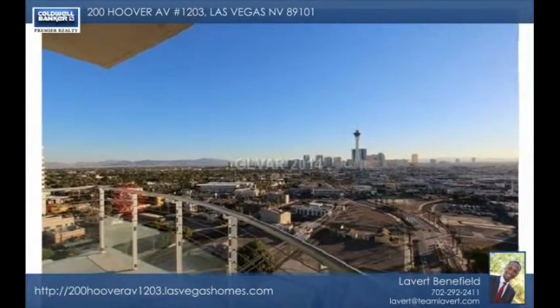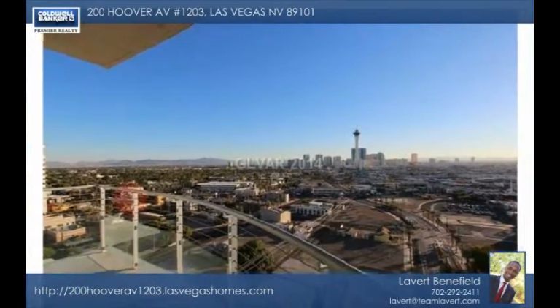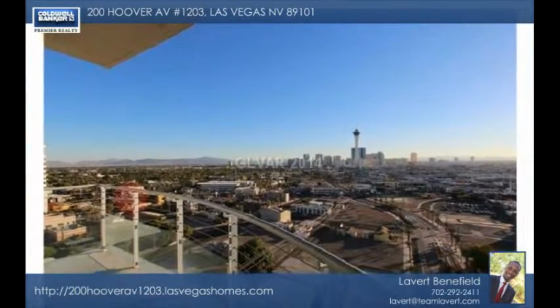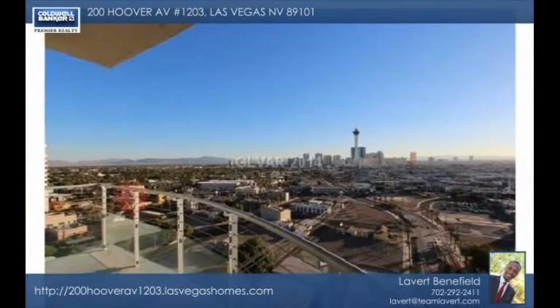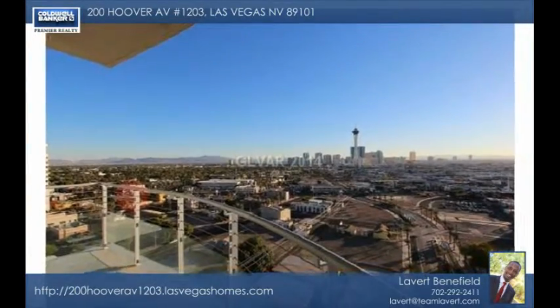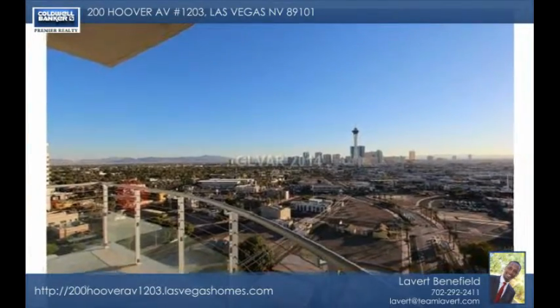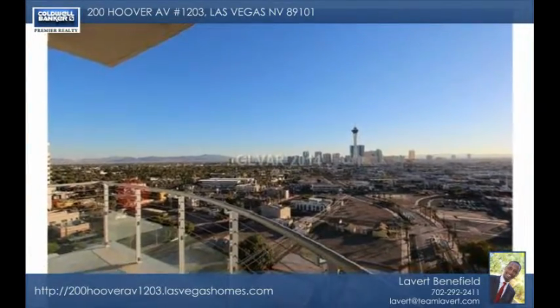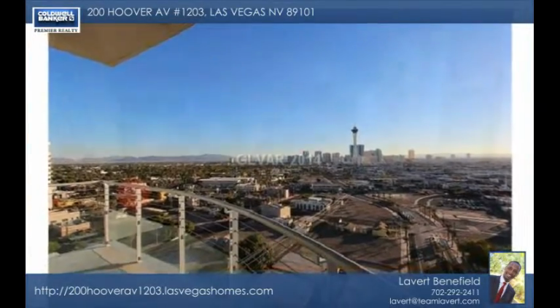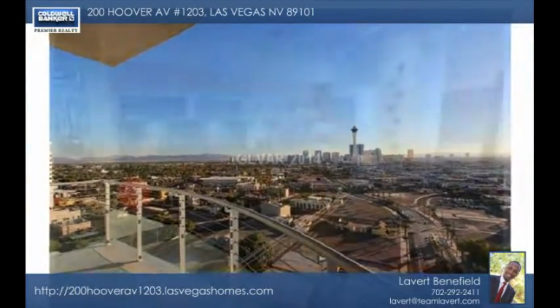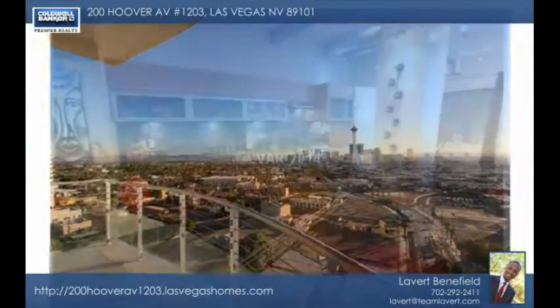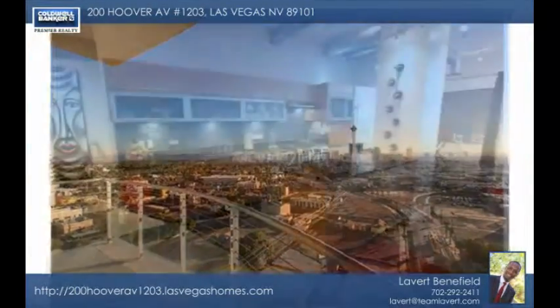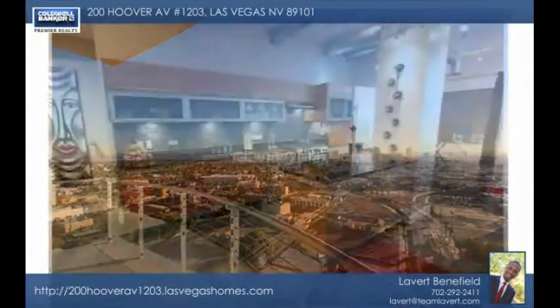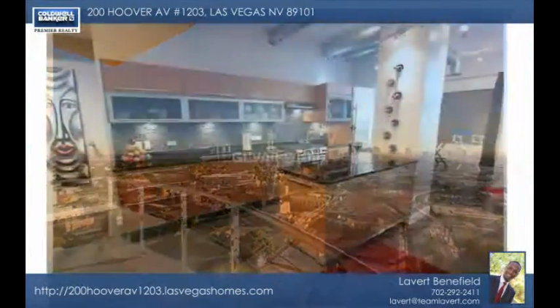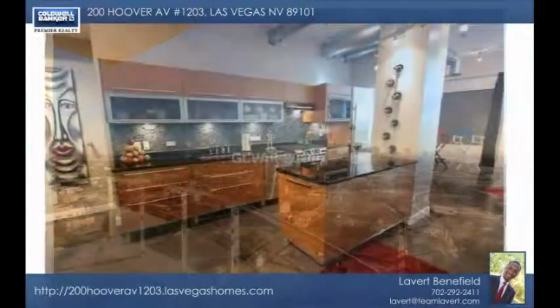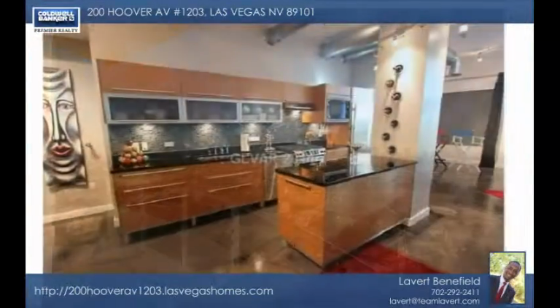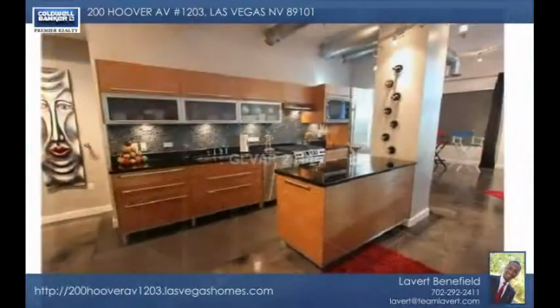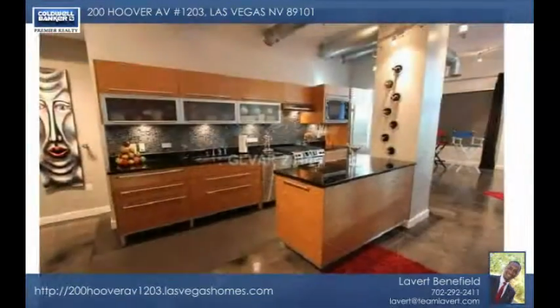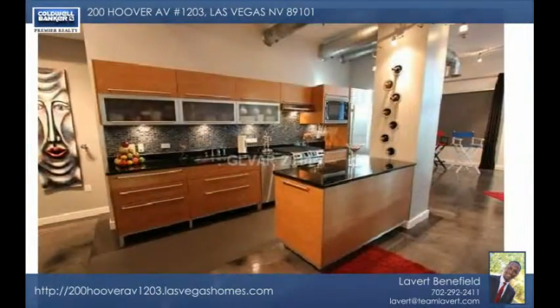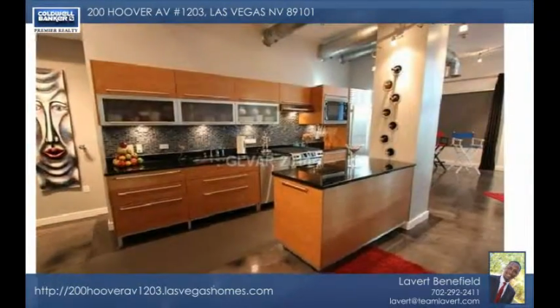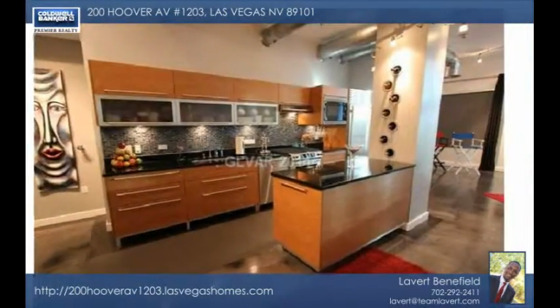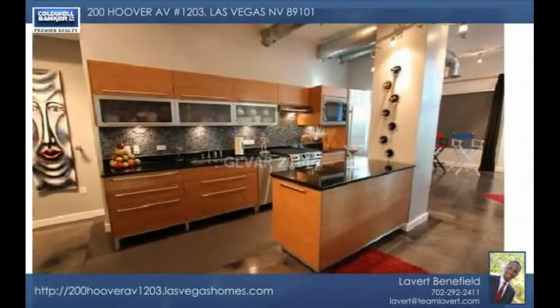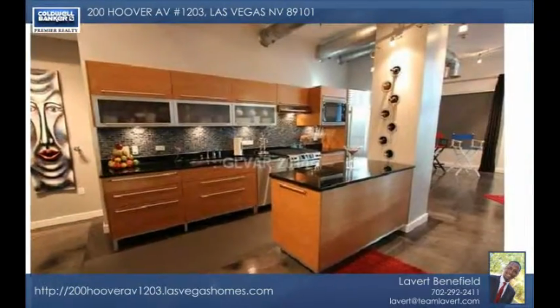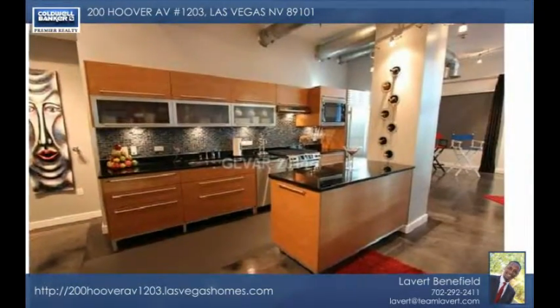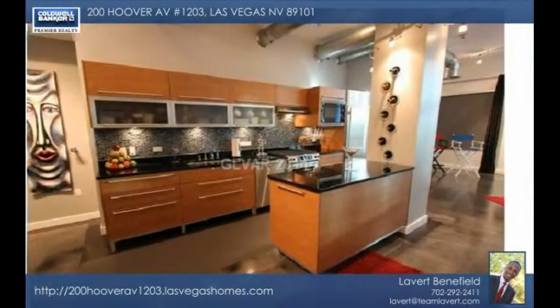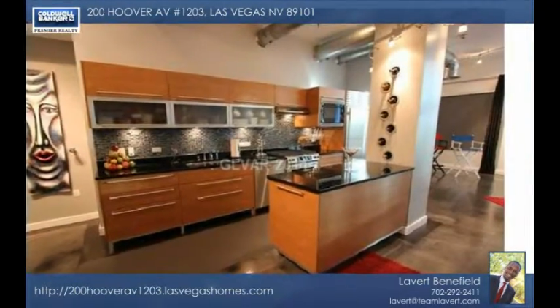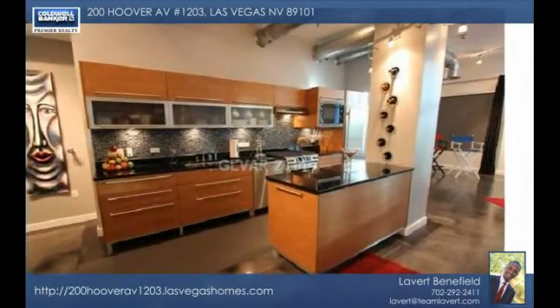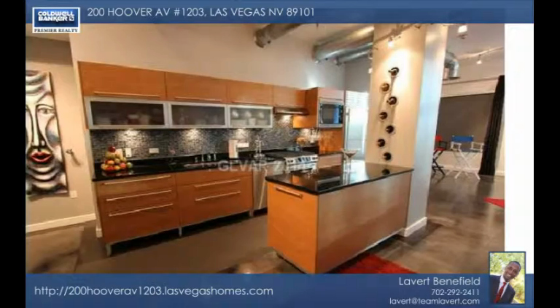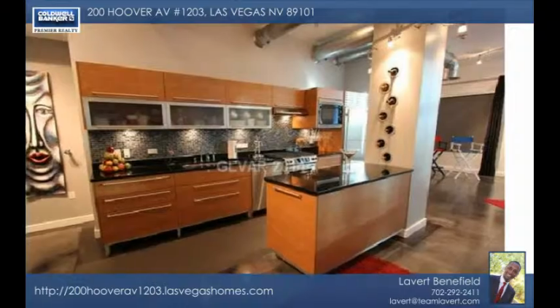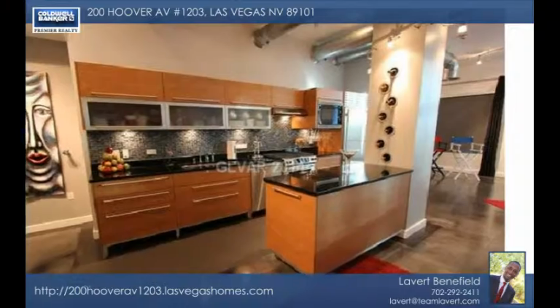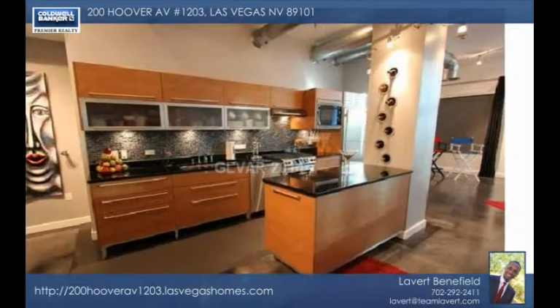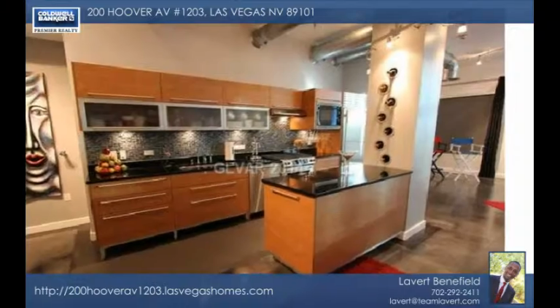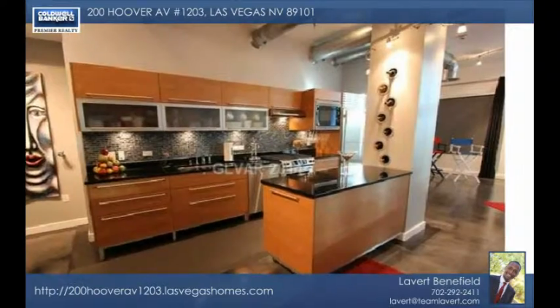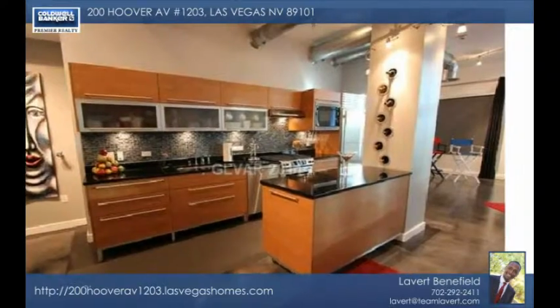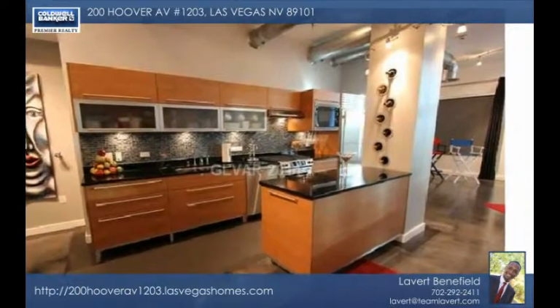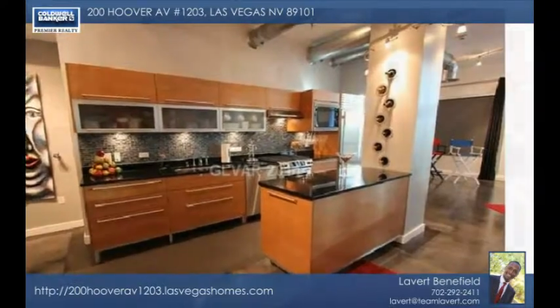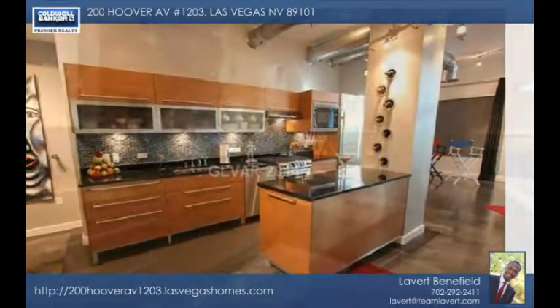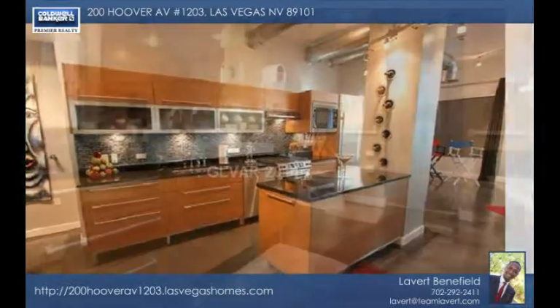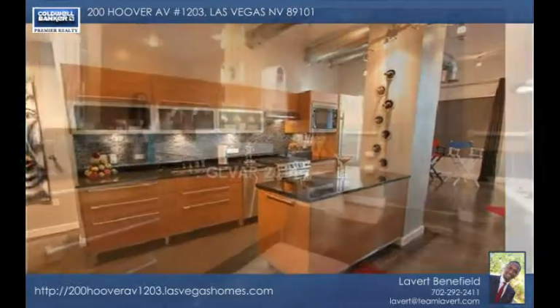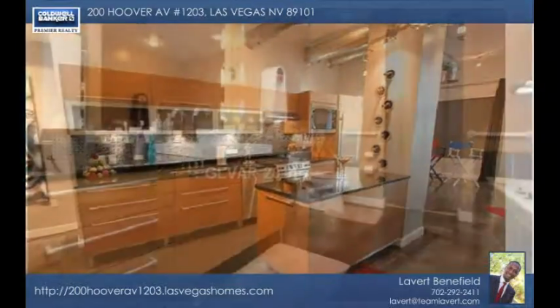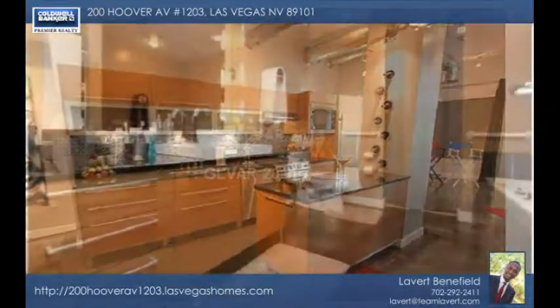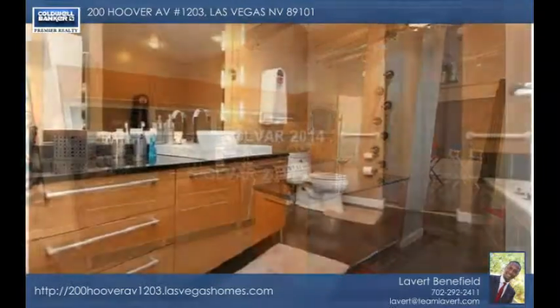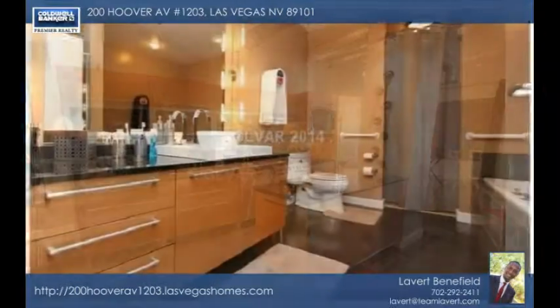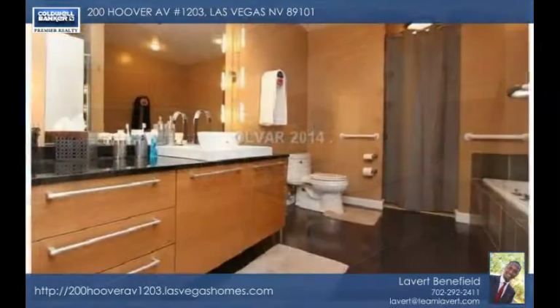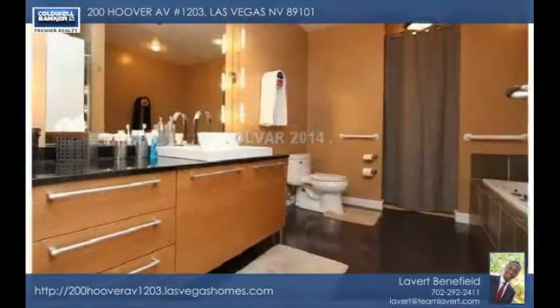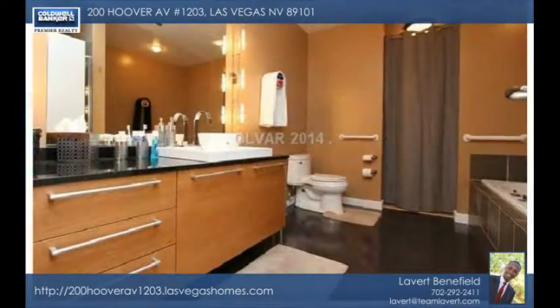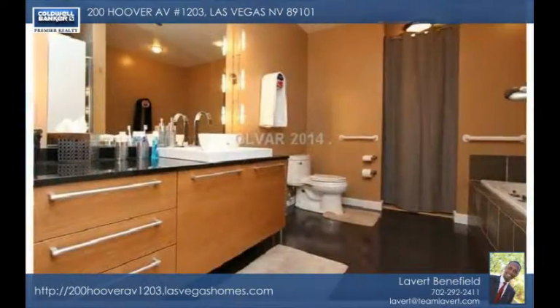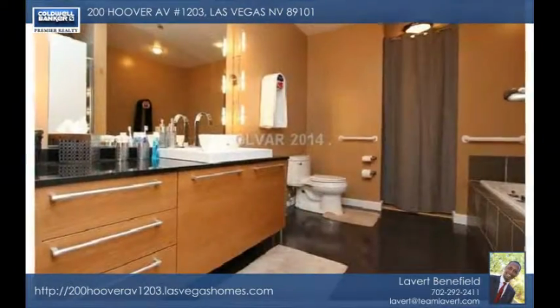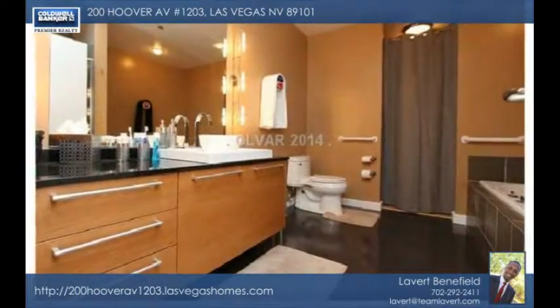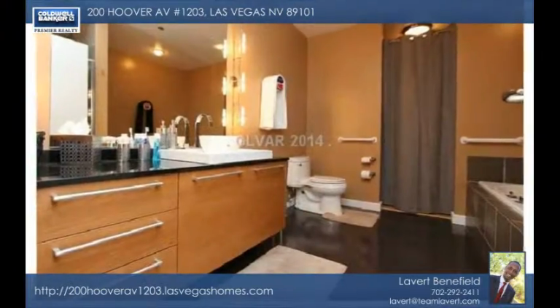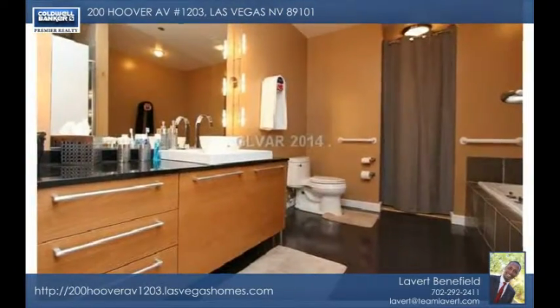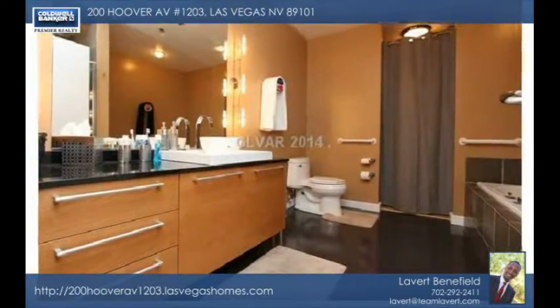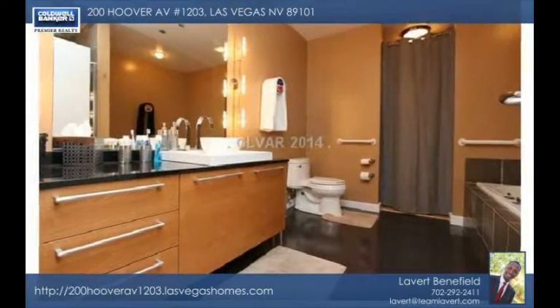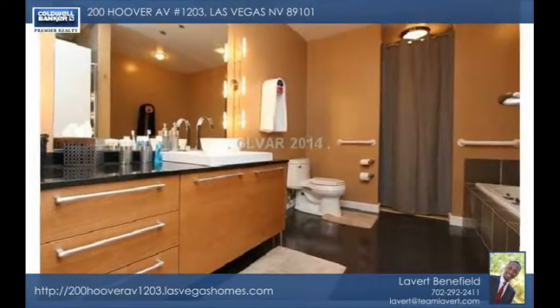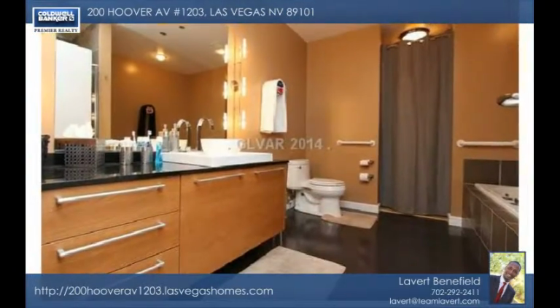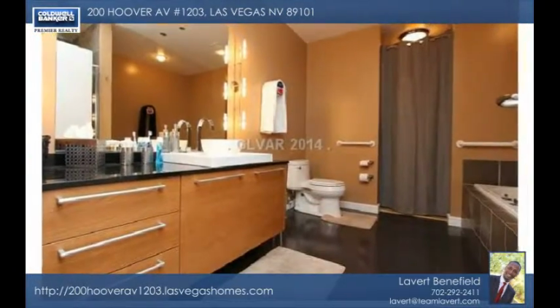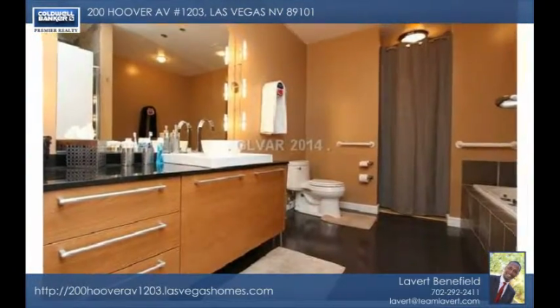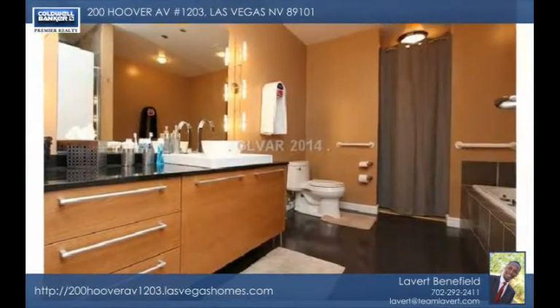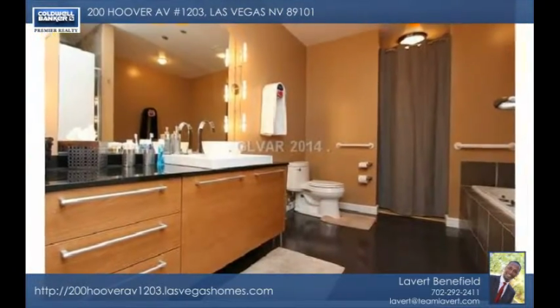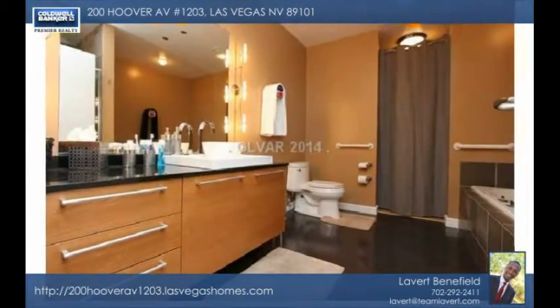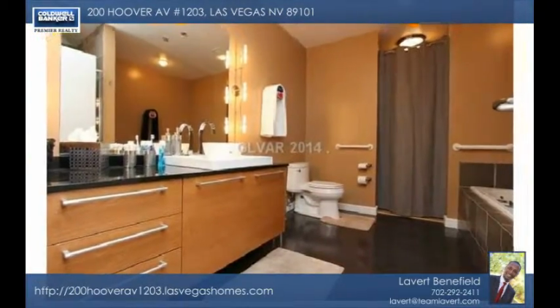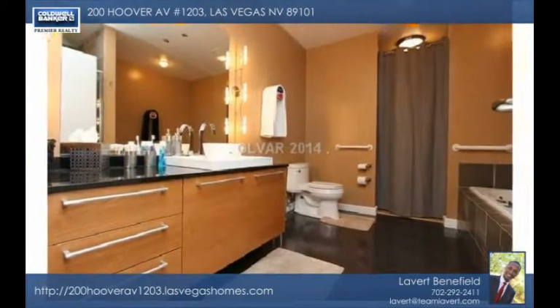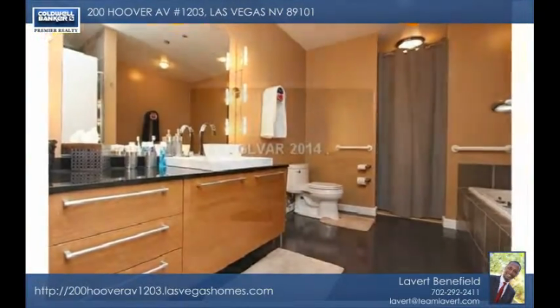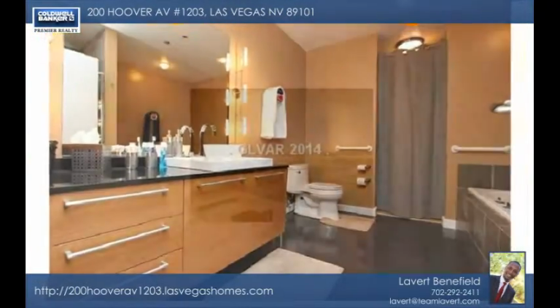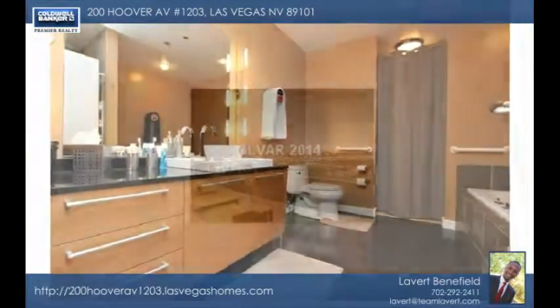This home is just minutes from the re-emerging Zappos downtown Las Vegas, Arts District, Container Park, Smith Center, and more.